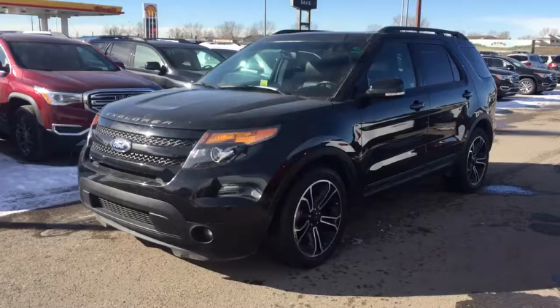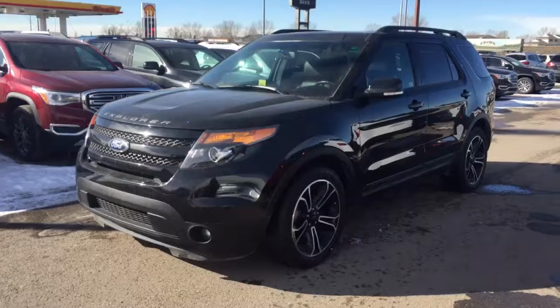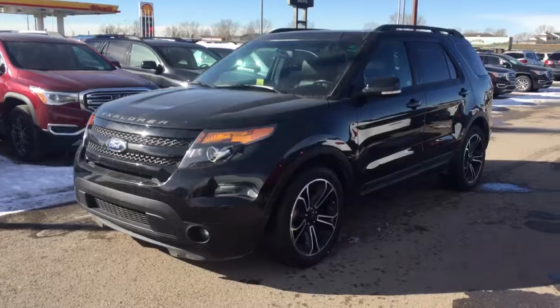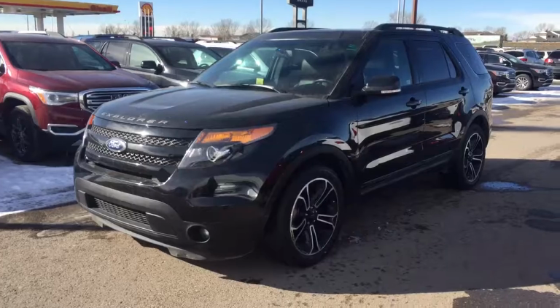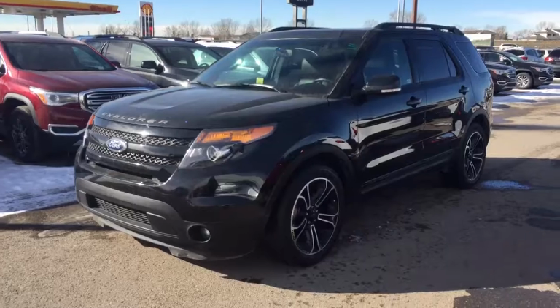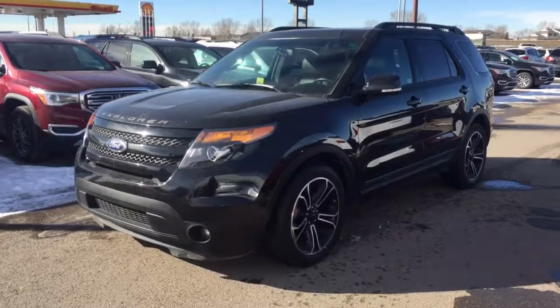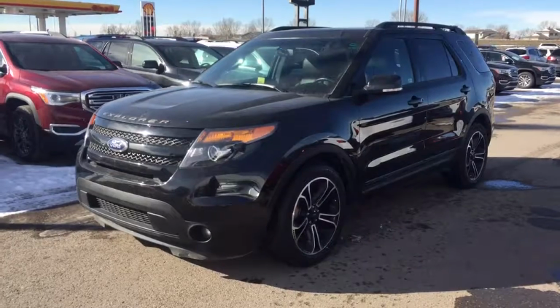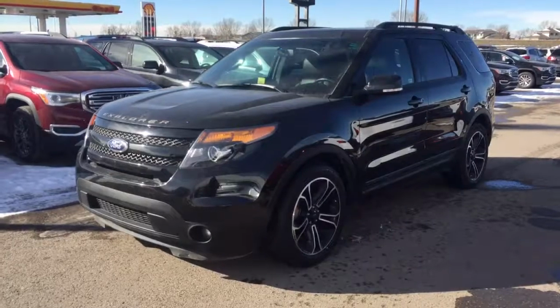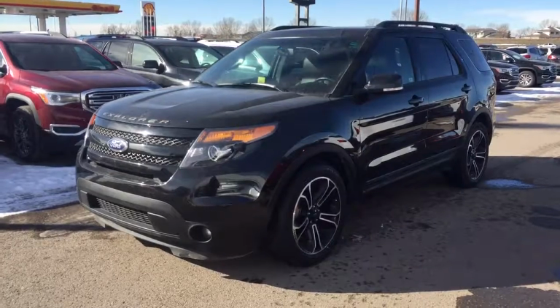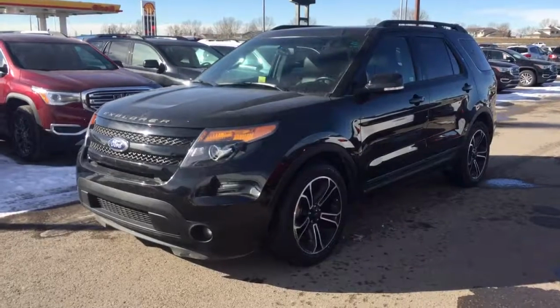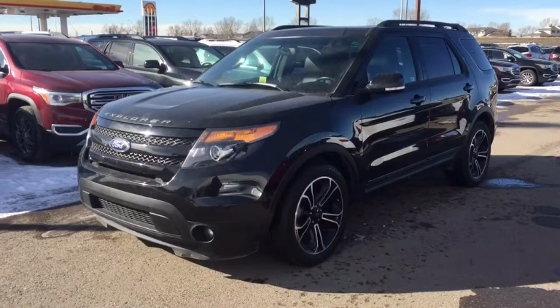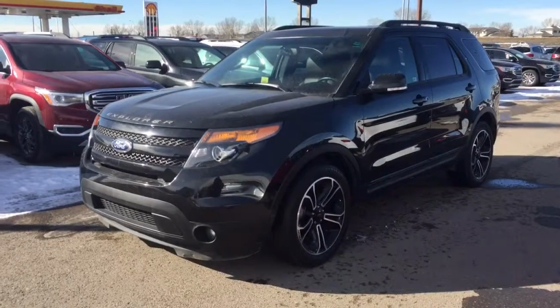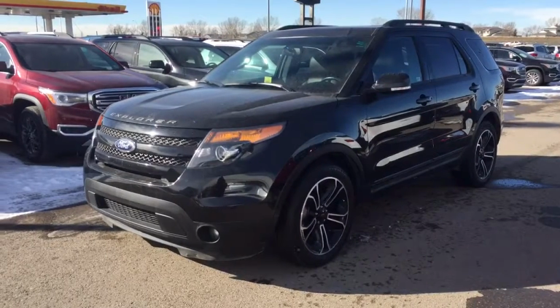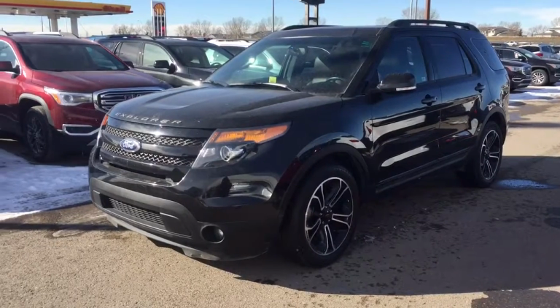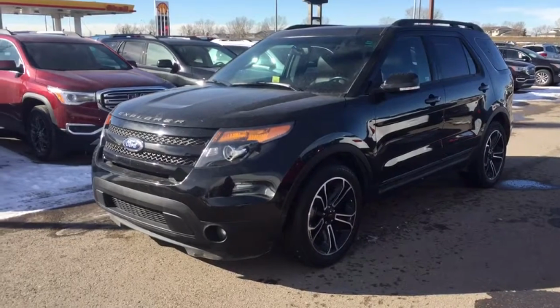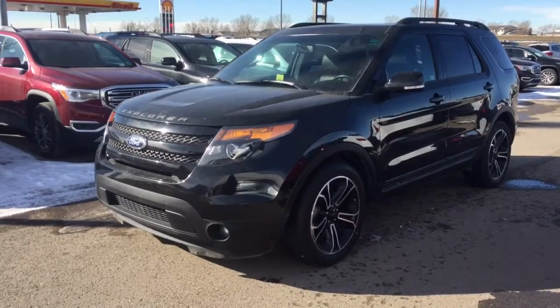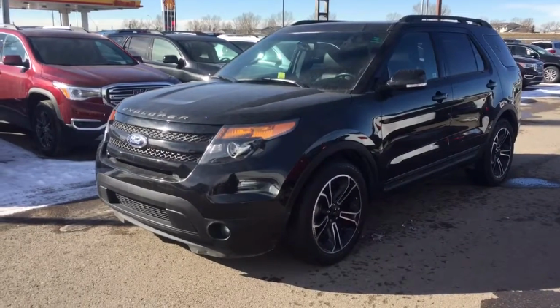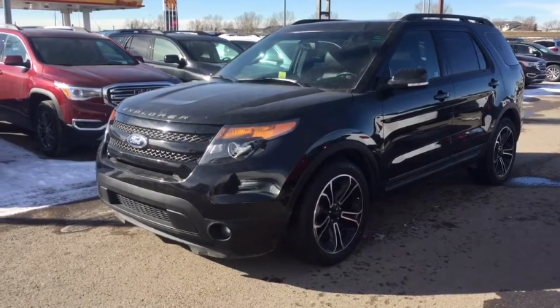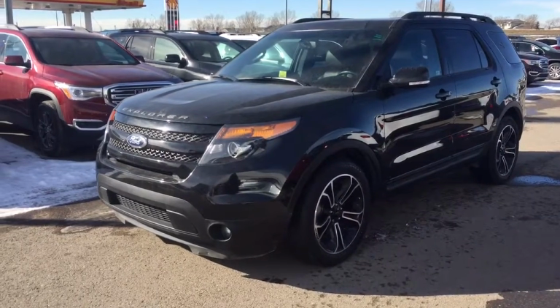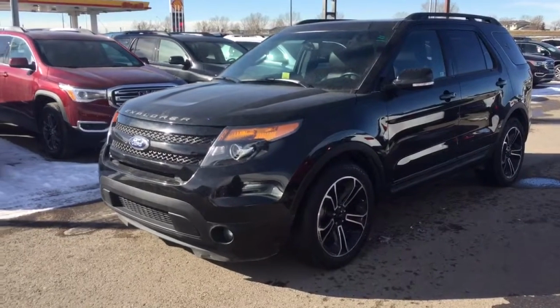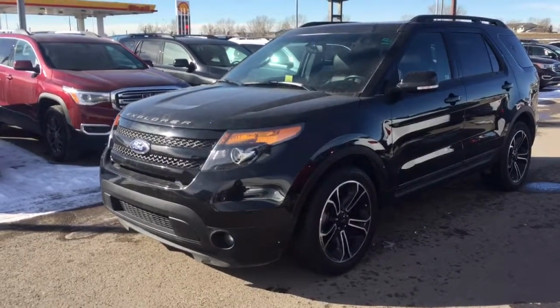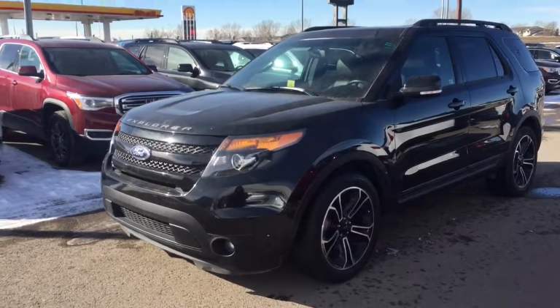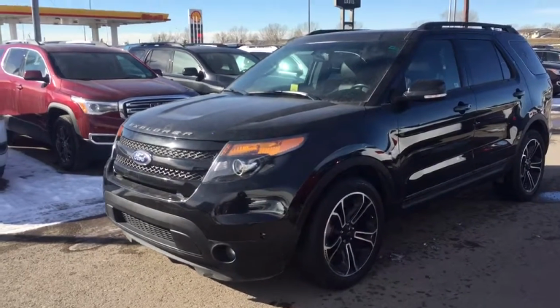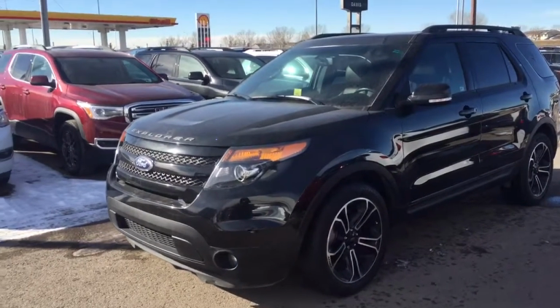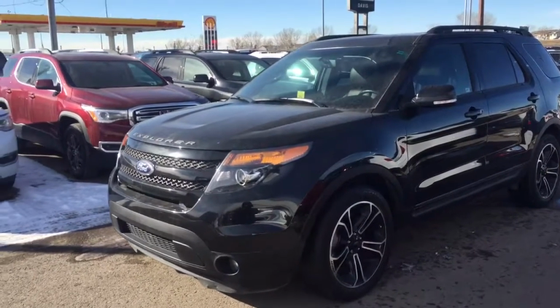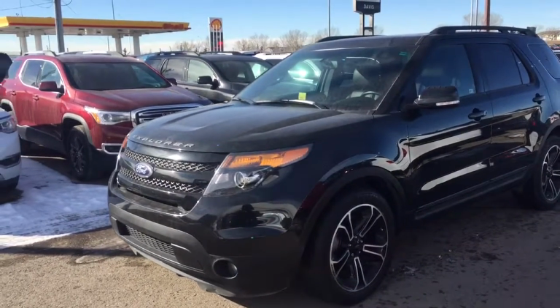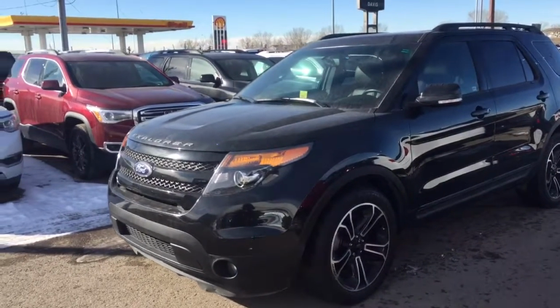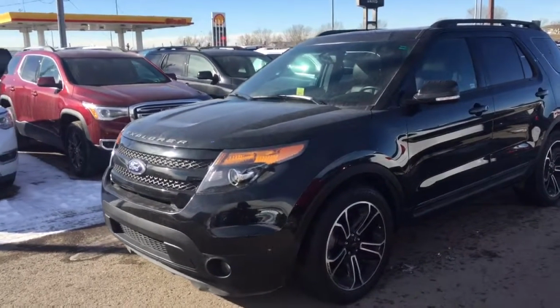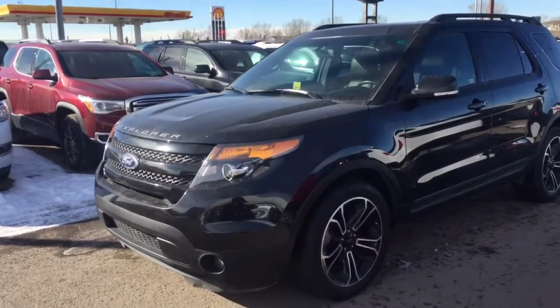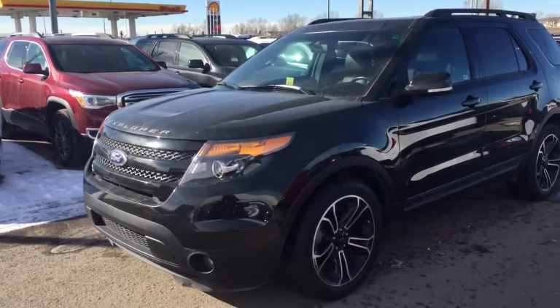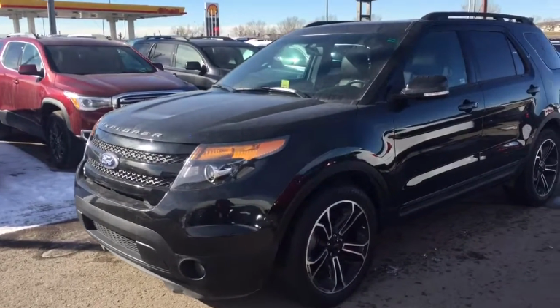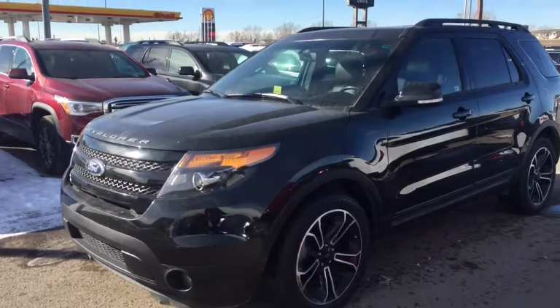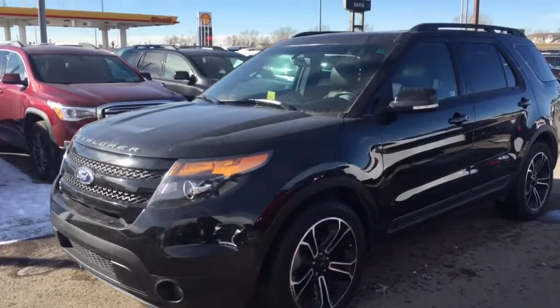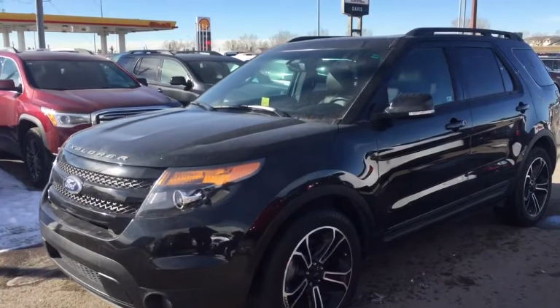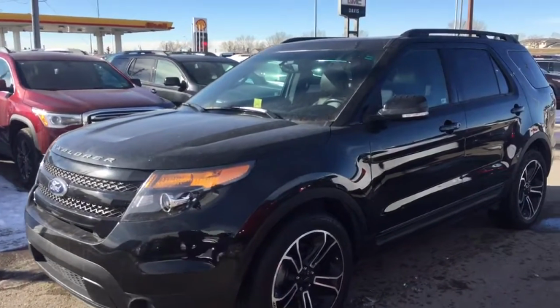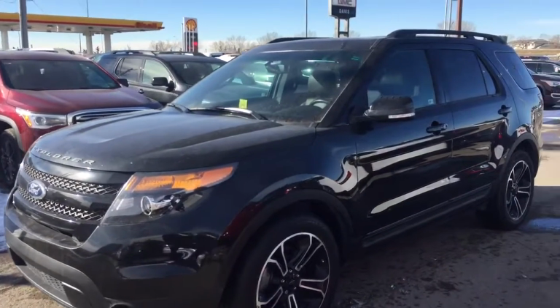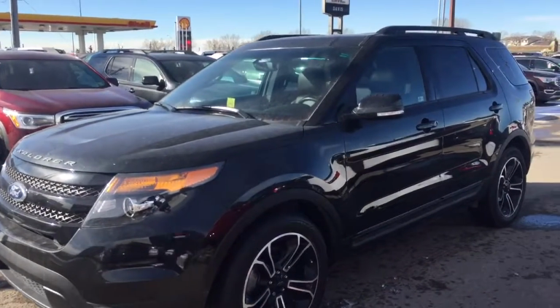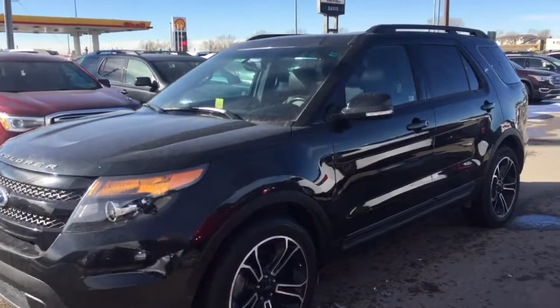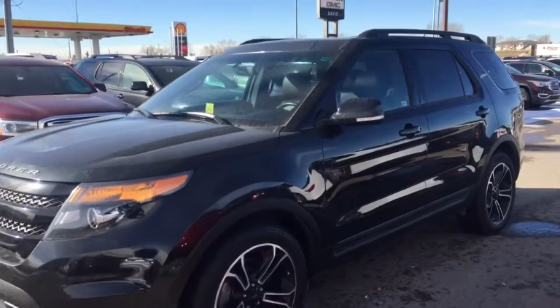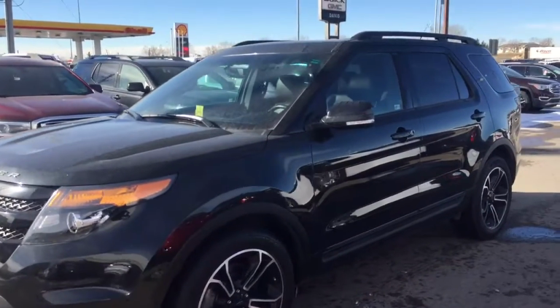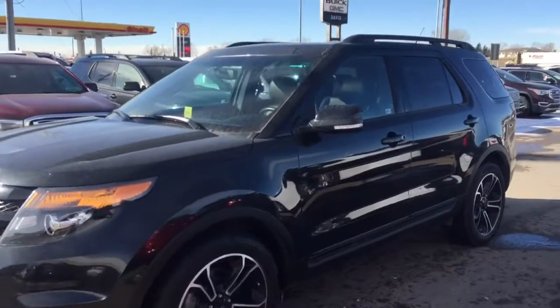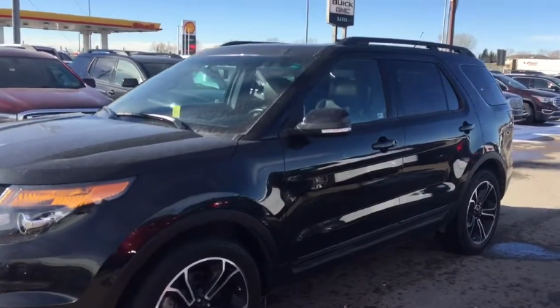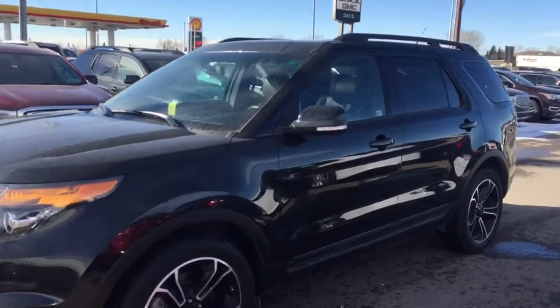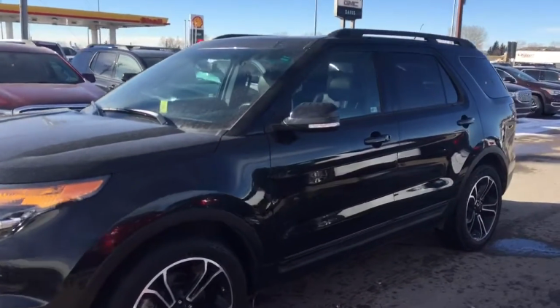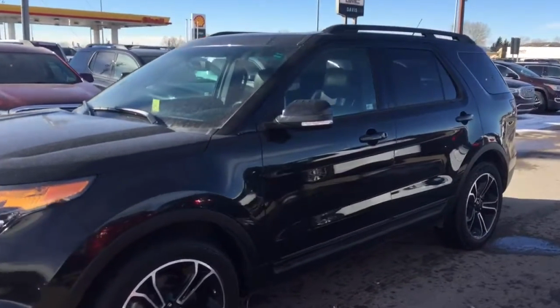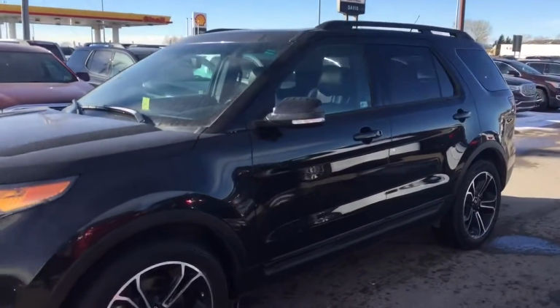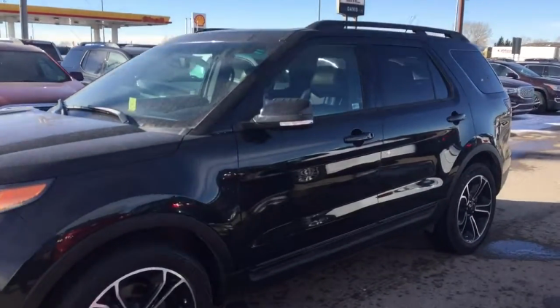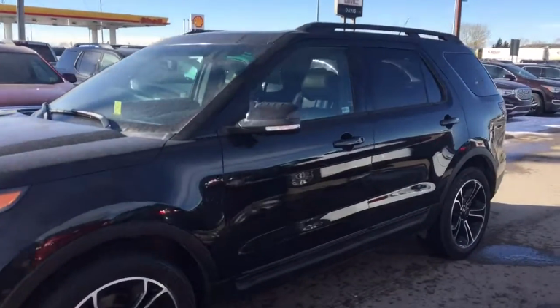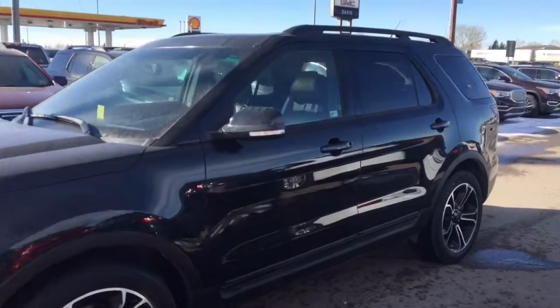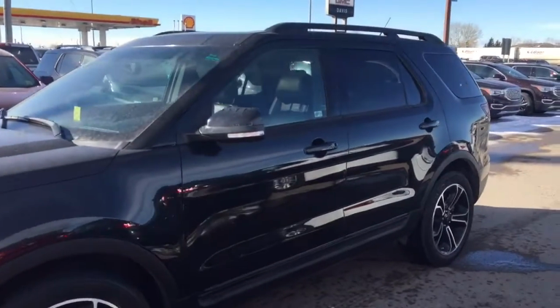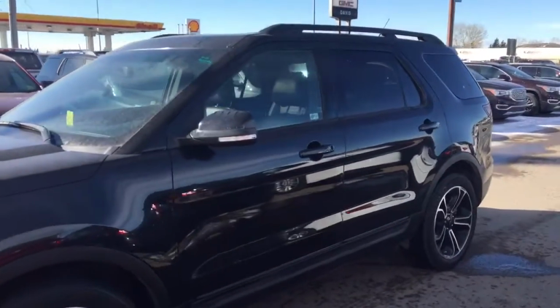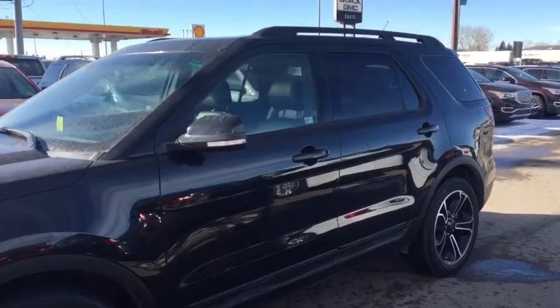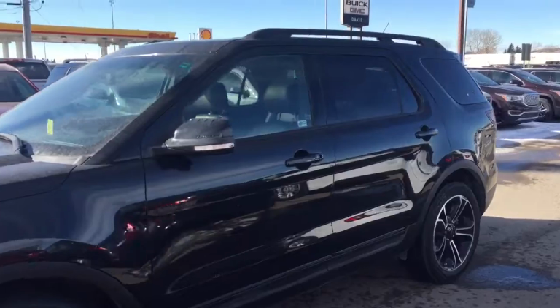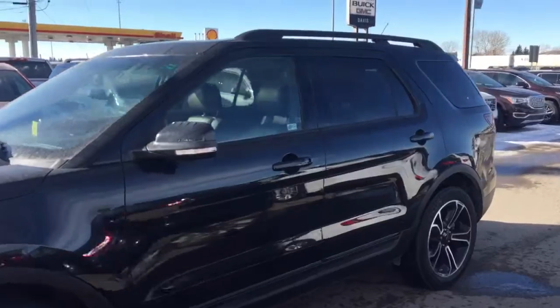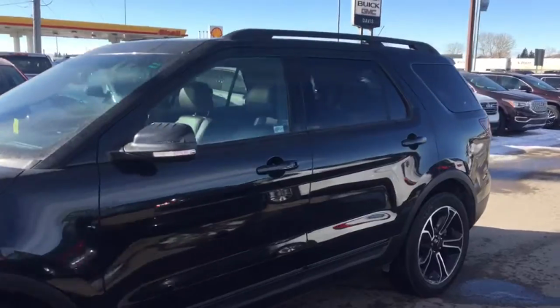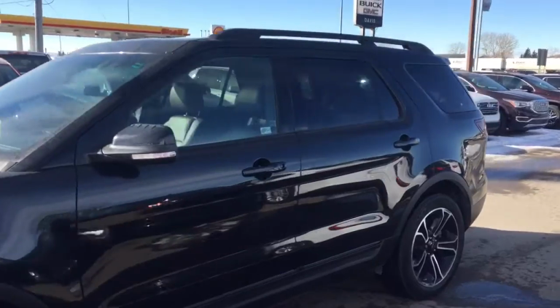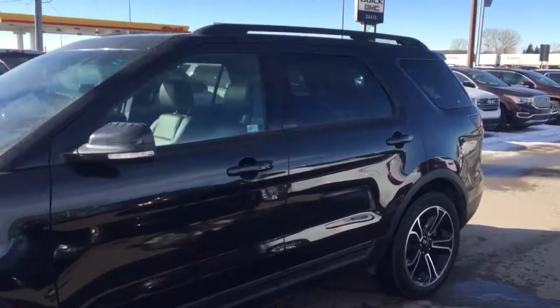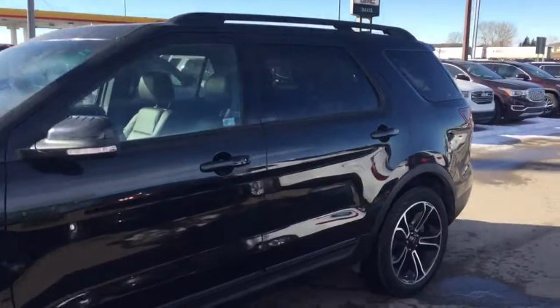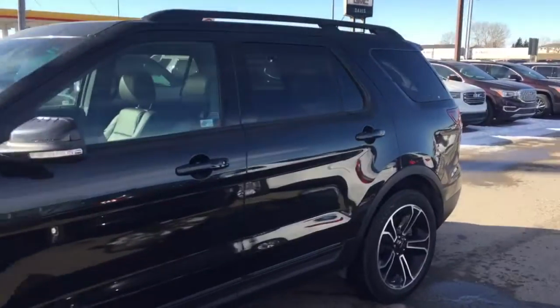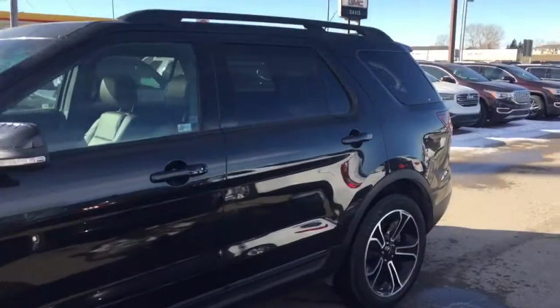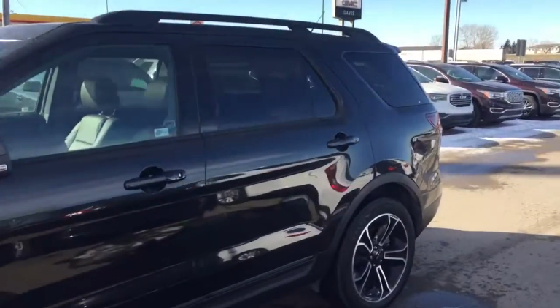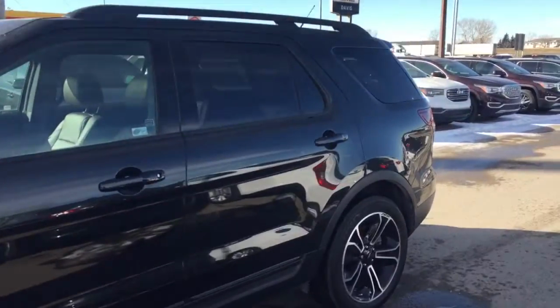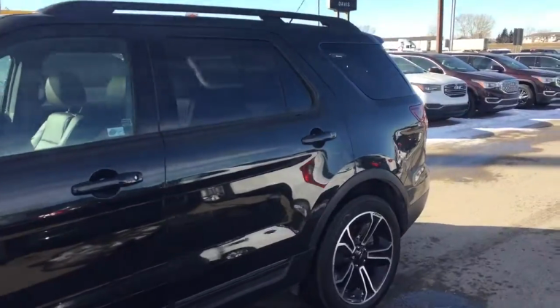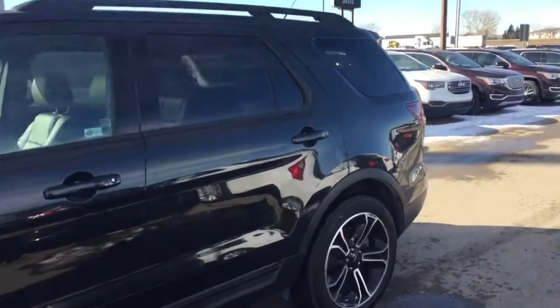Welcome to Davis Chevrolet. This is a pre-owned 2015 Ford Explorer in the color black.